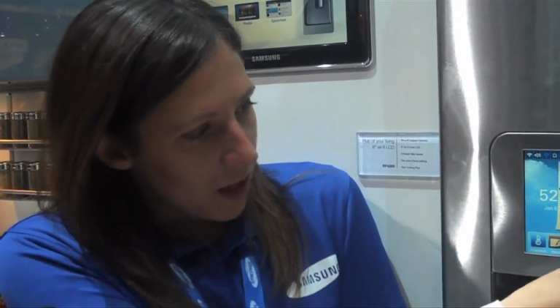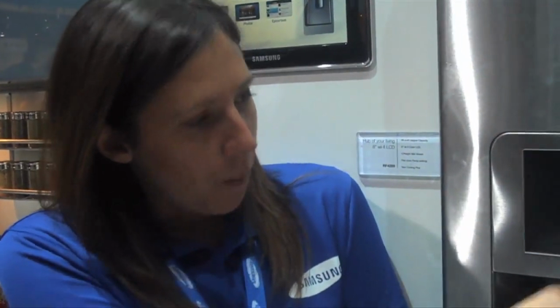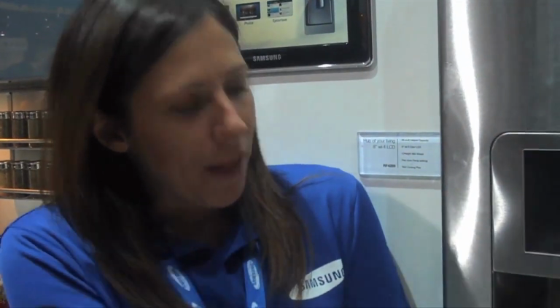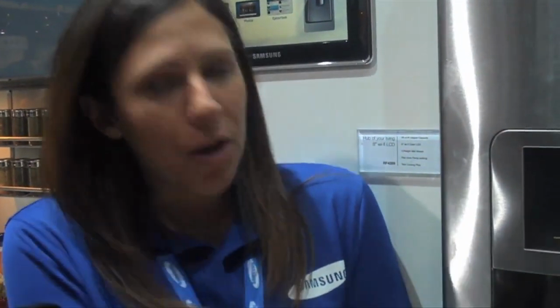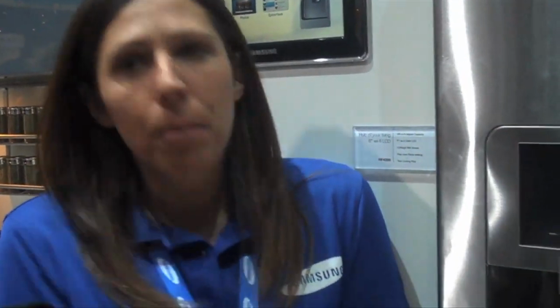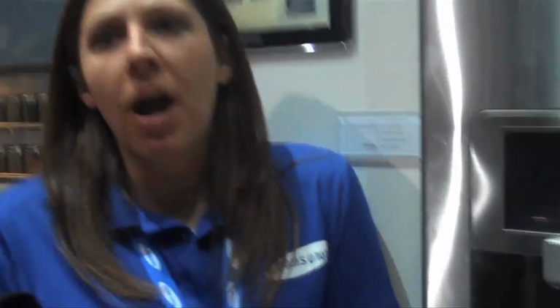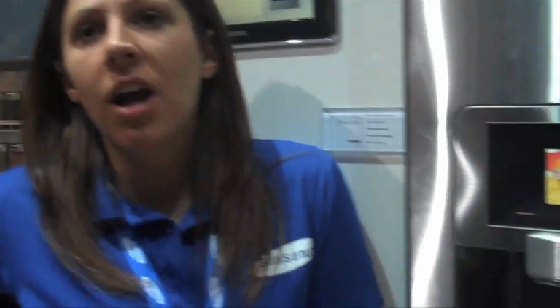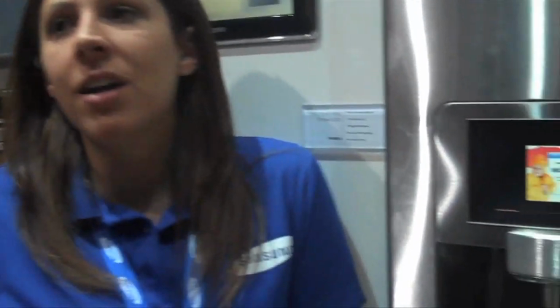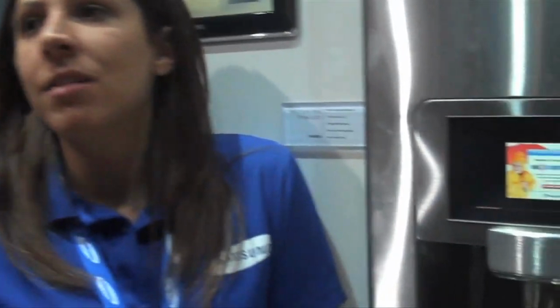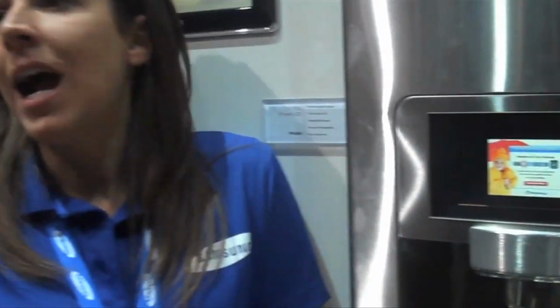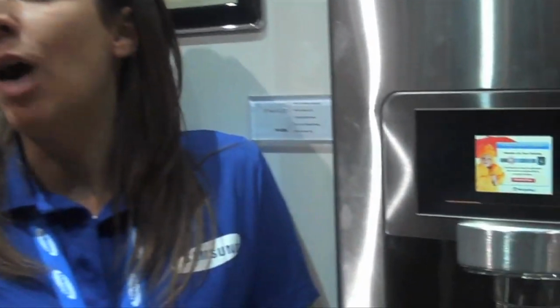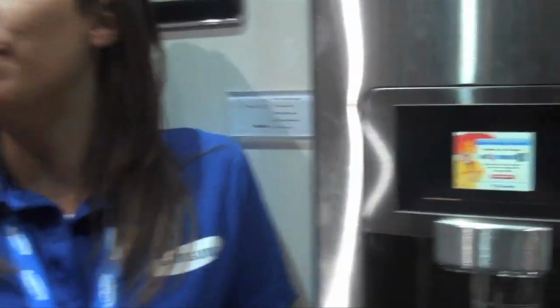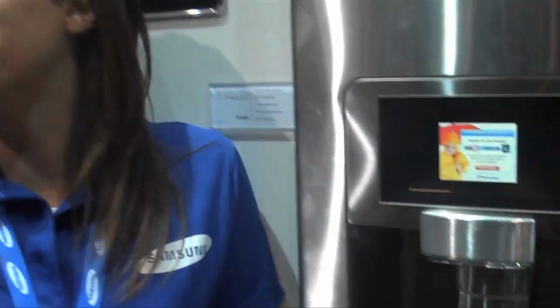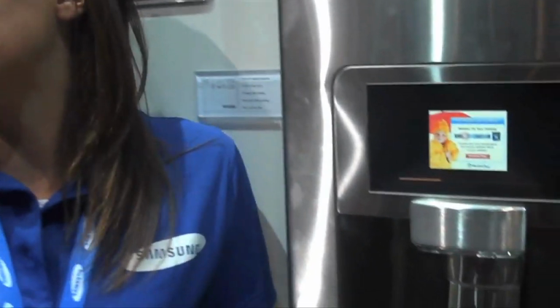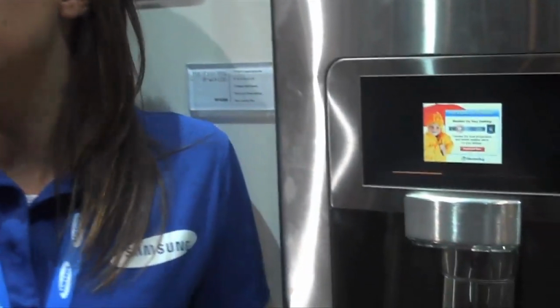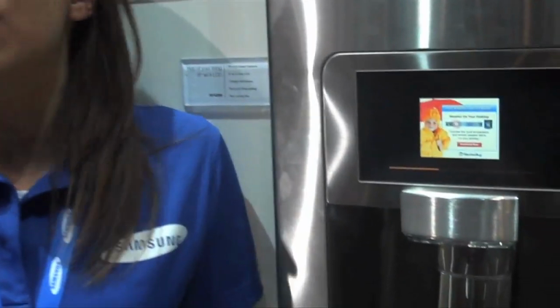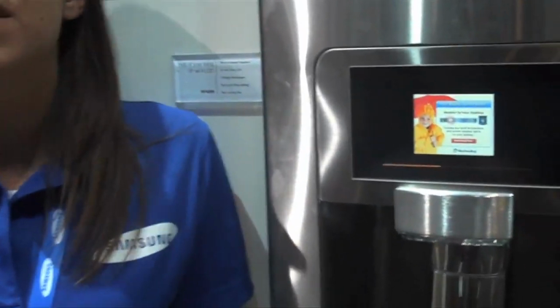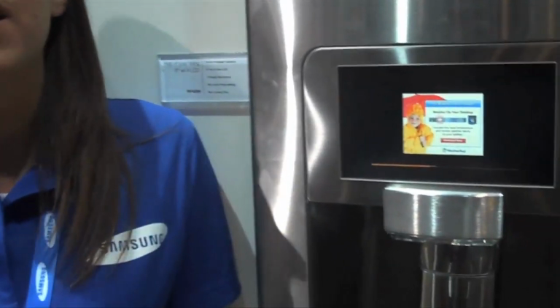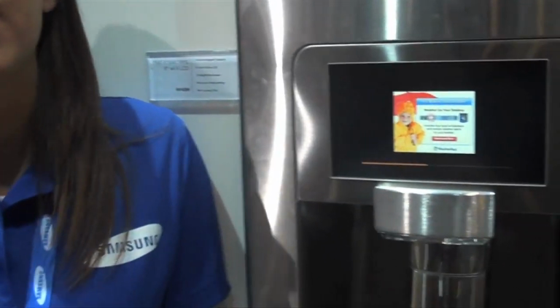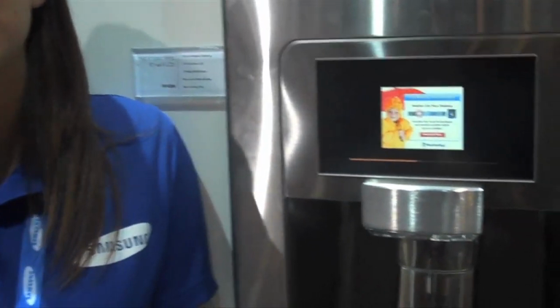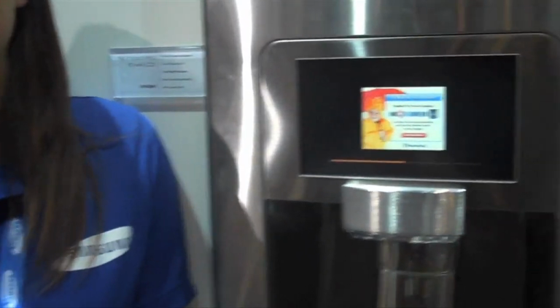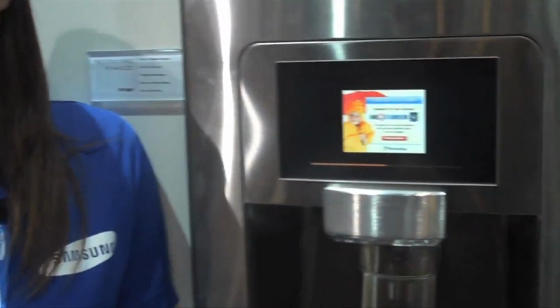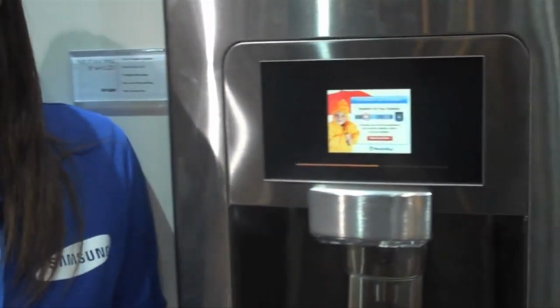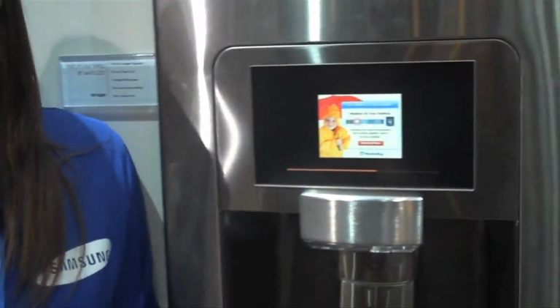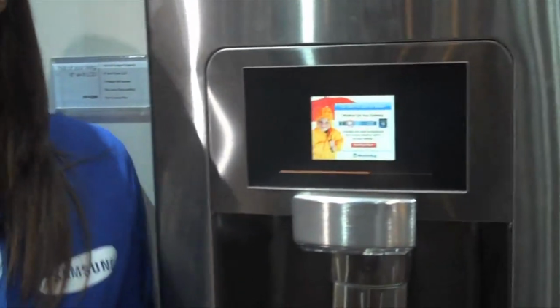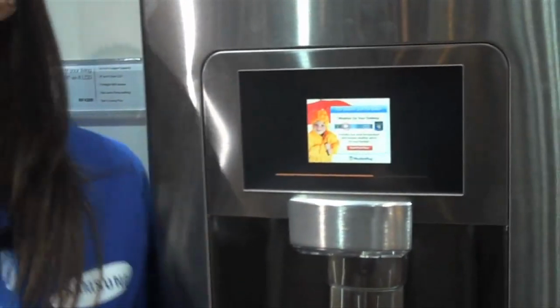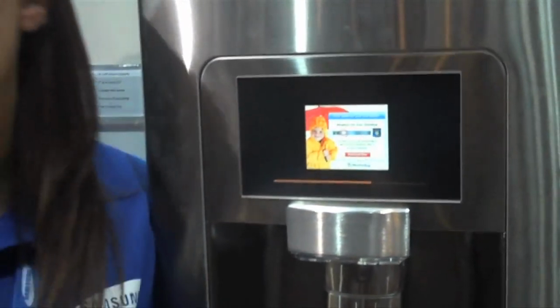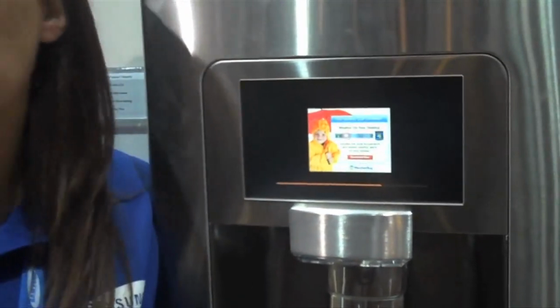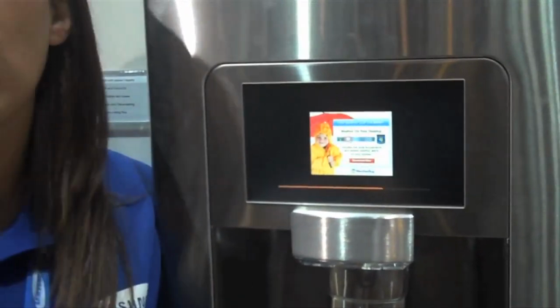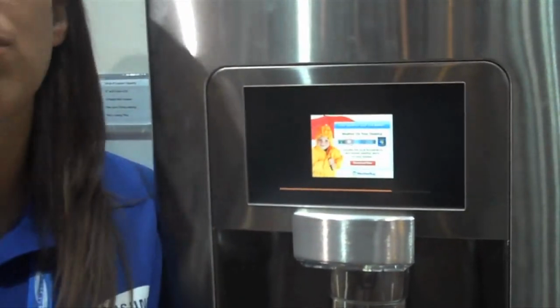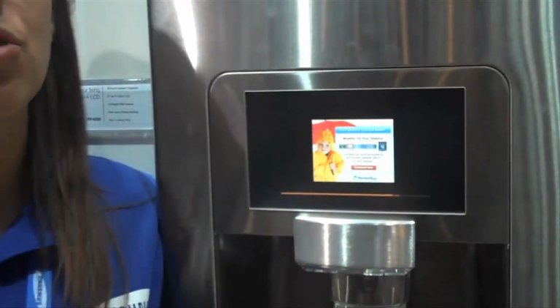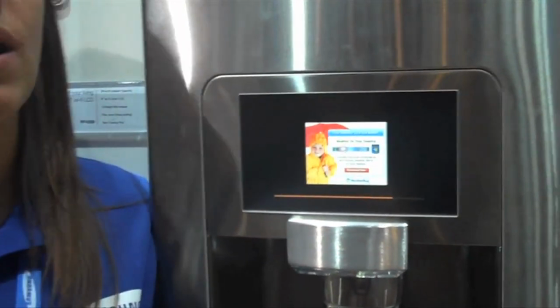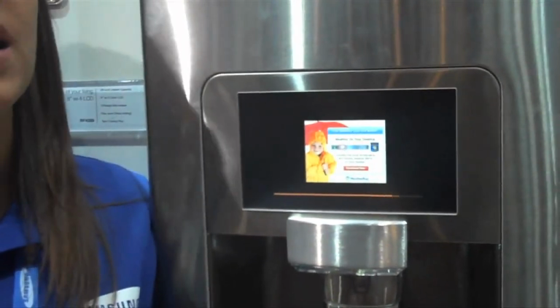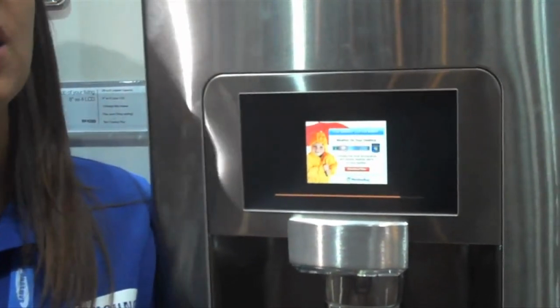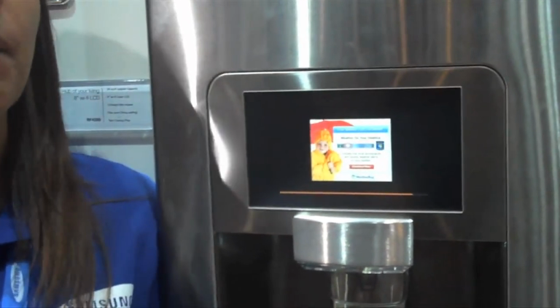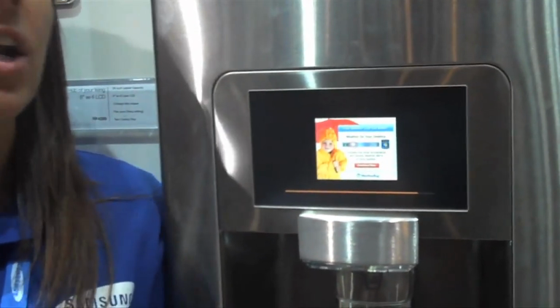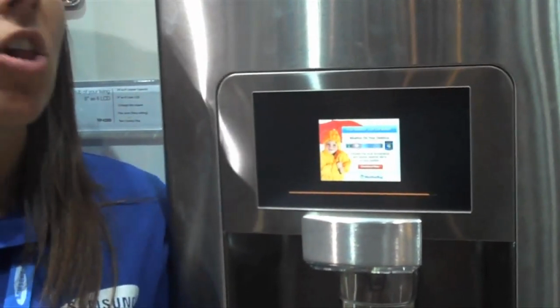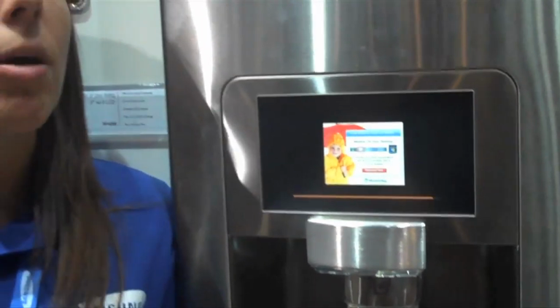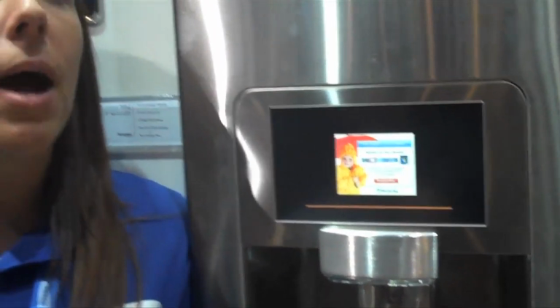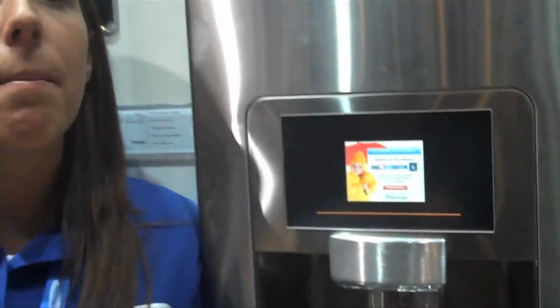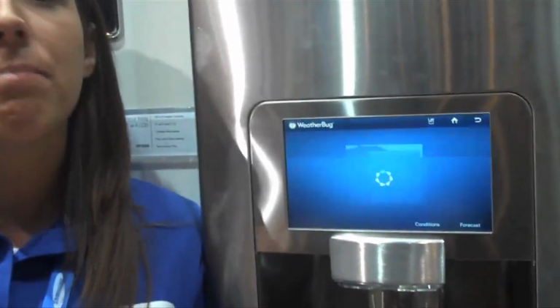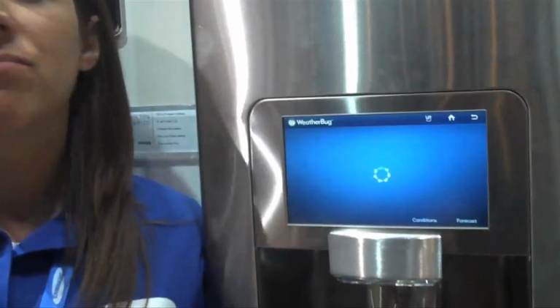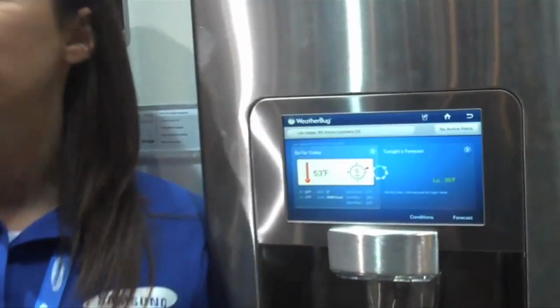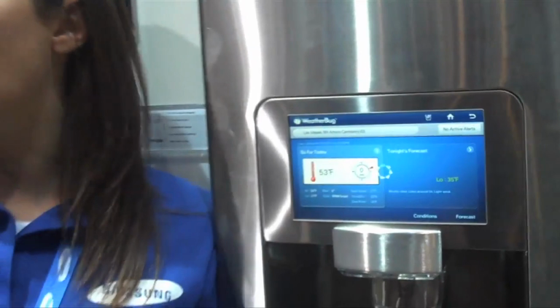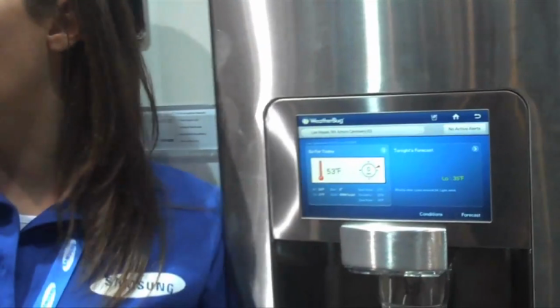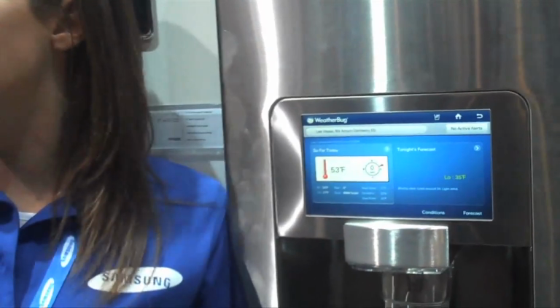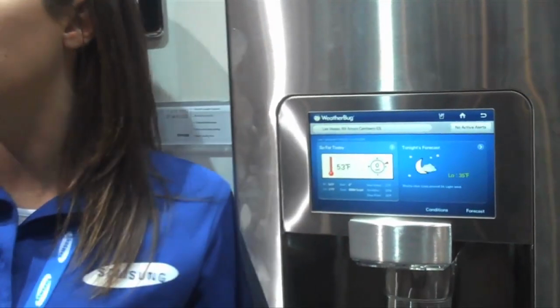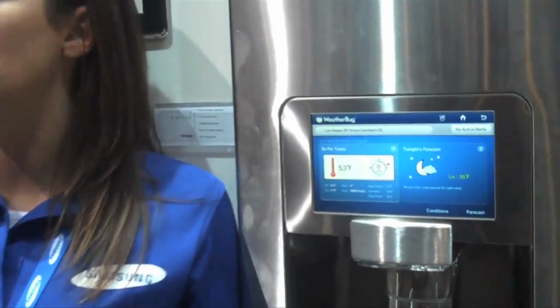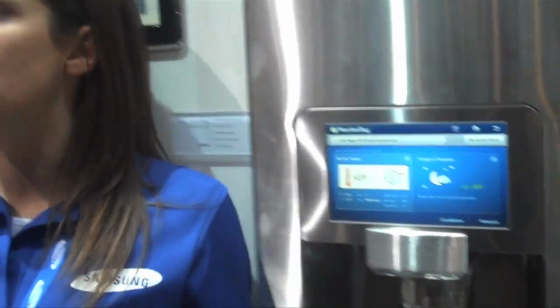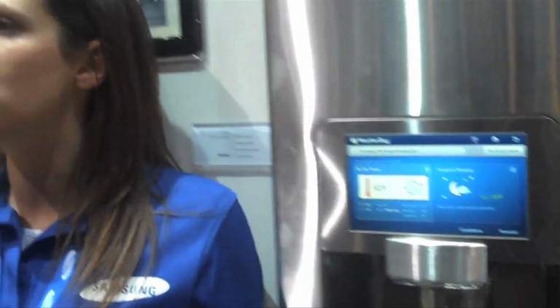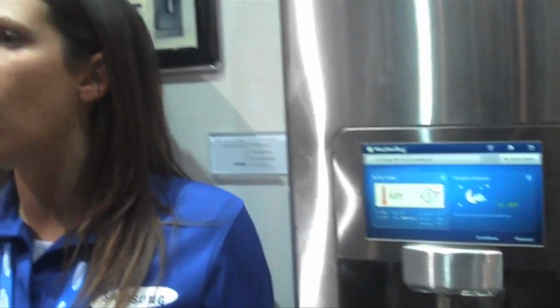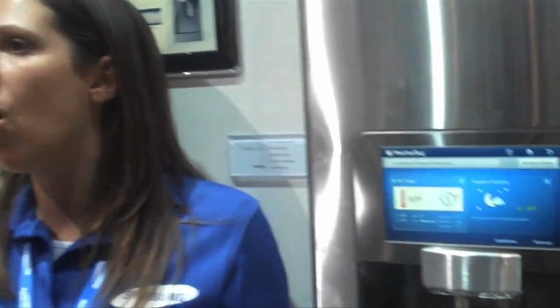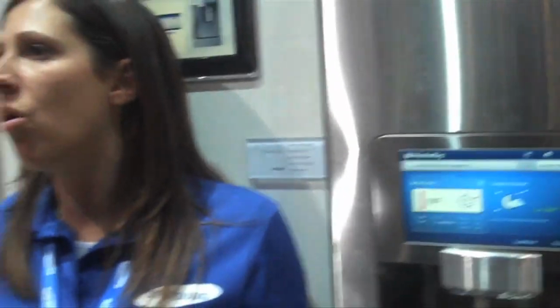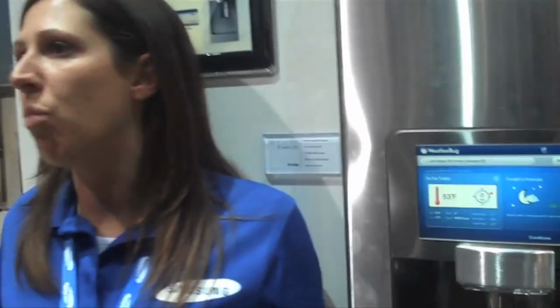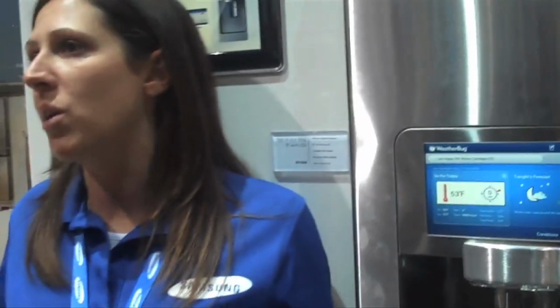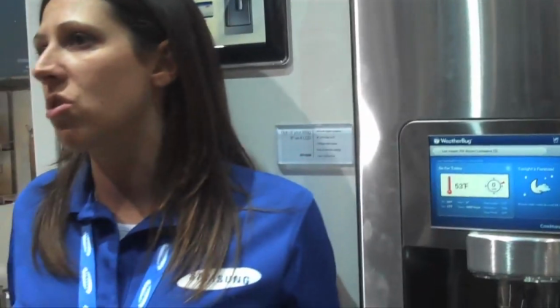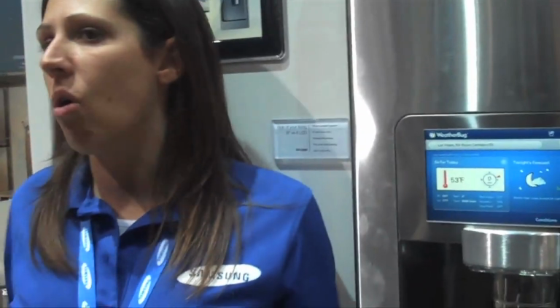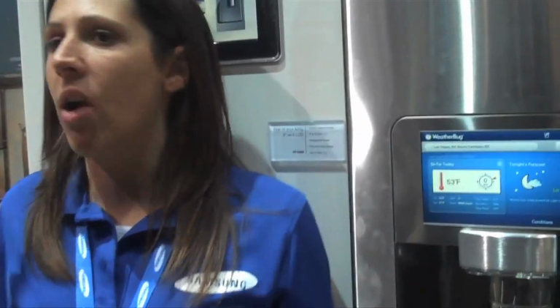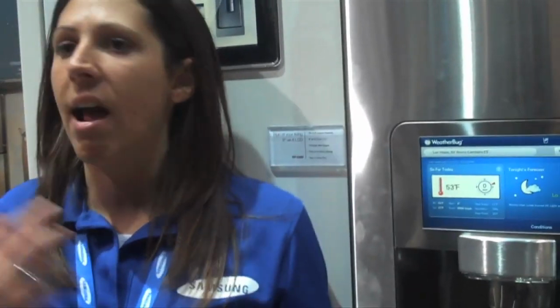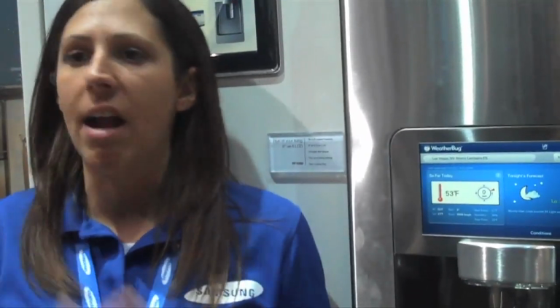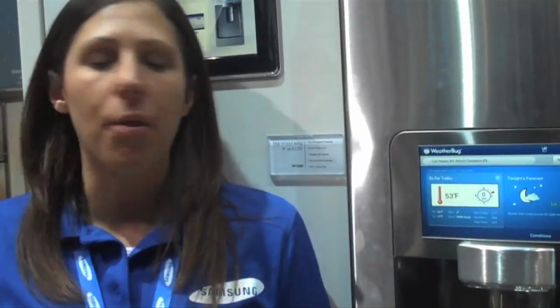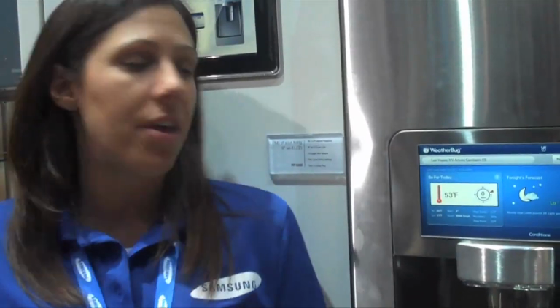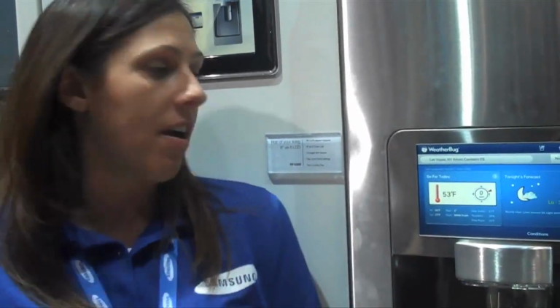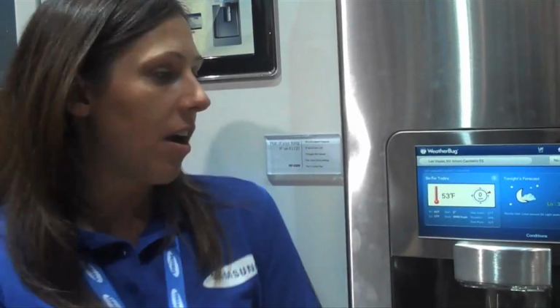WeatherBug. How am I going to address the kids today for school? Do I need to bundle them up? We're not out there.